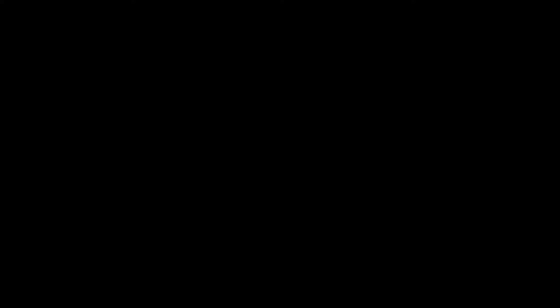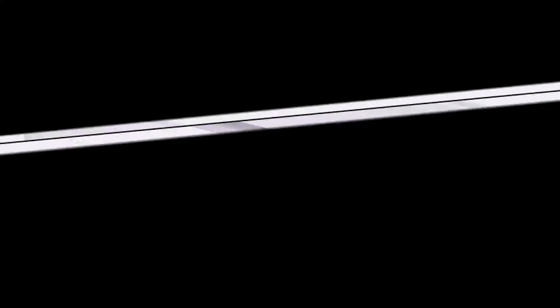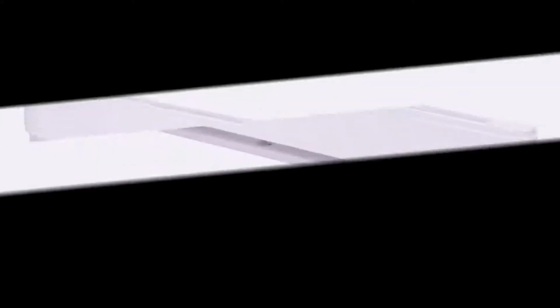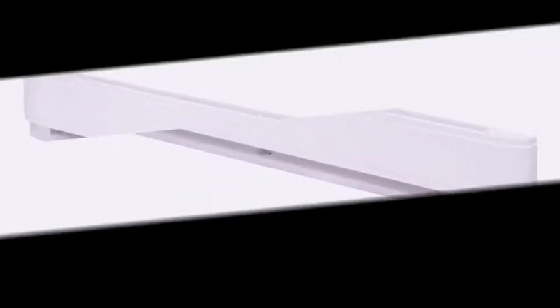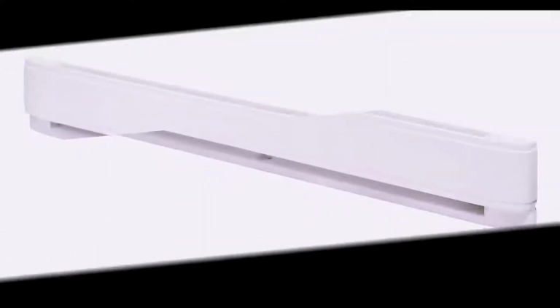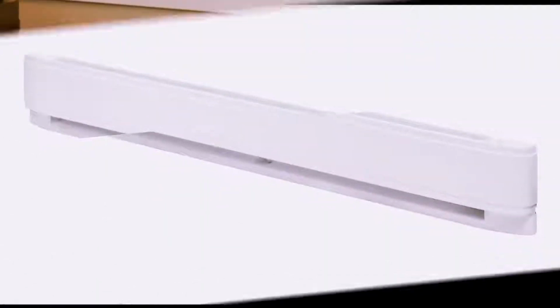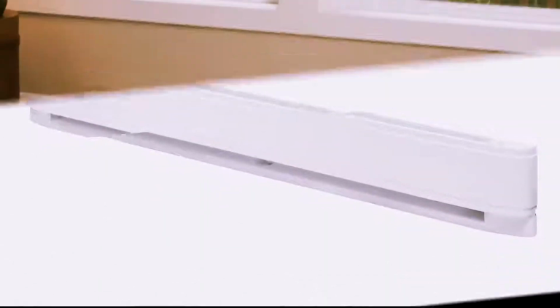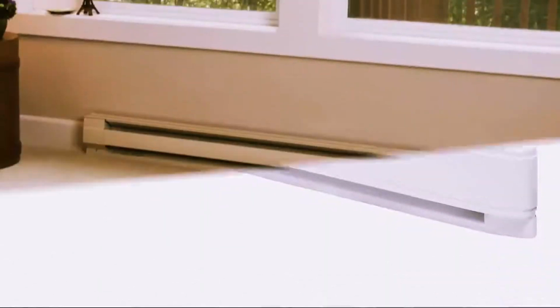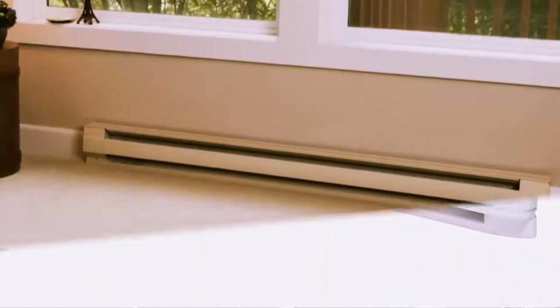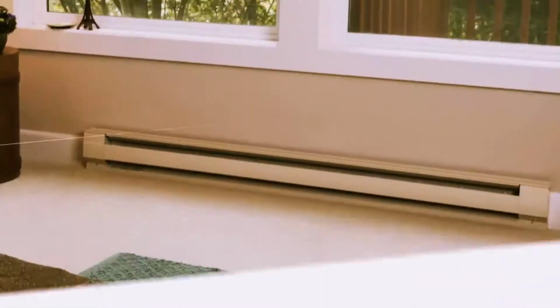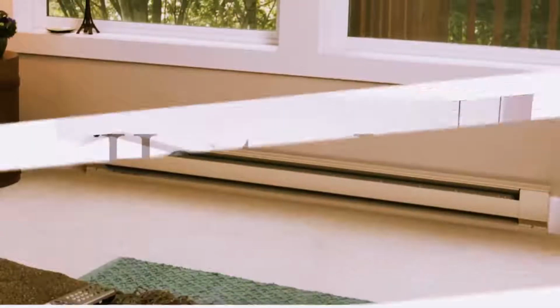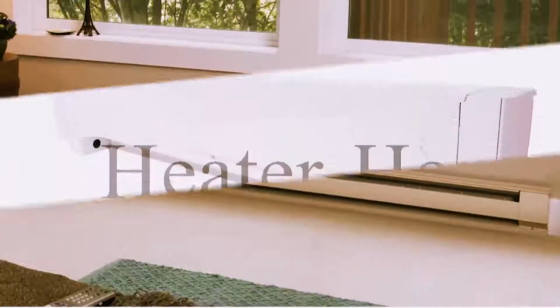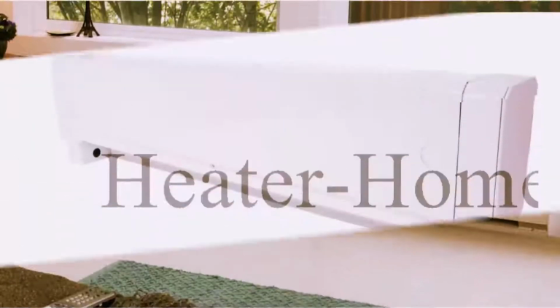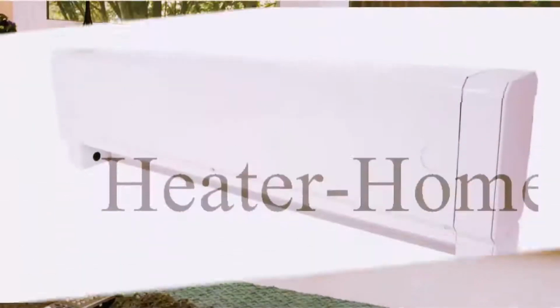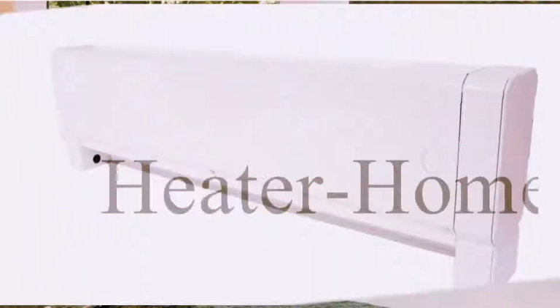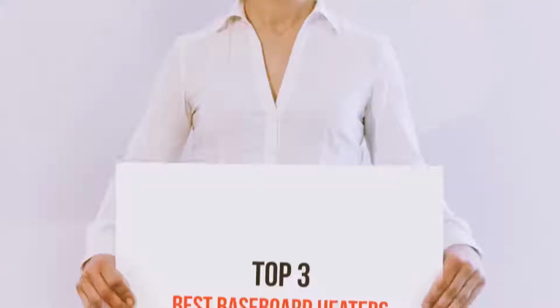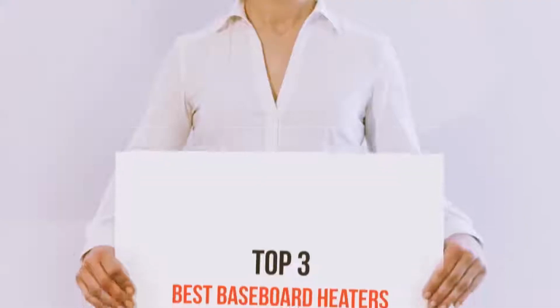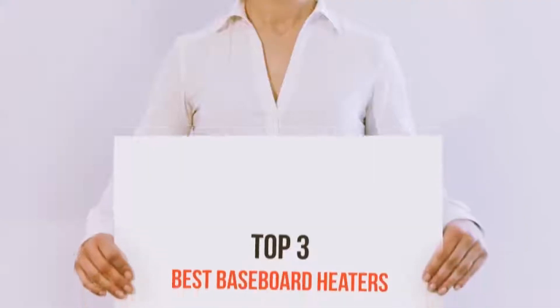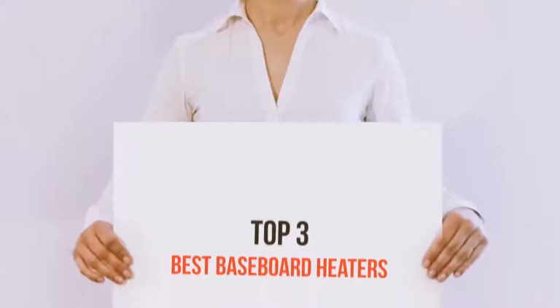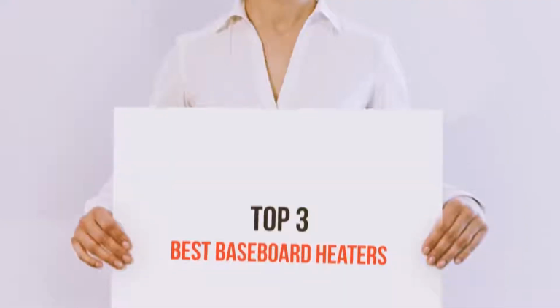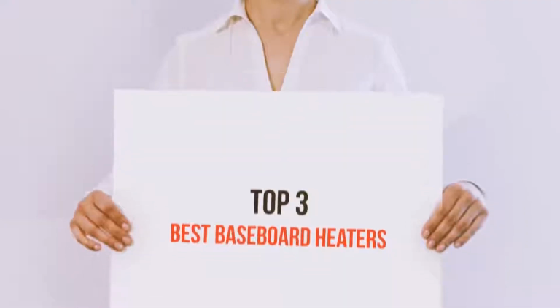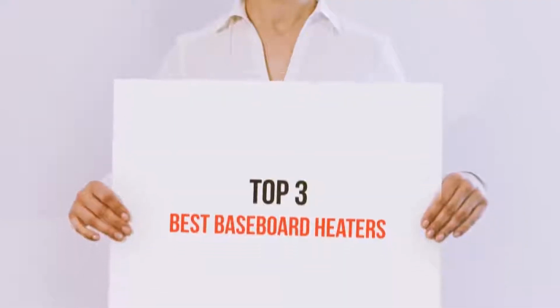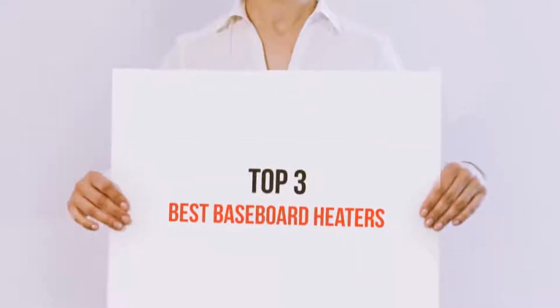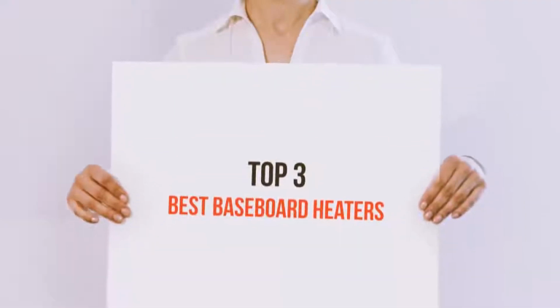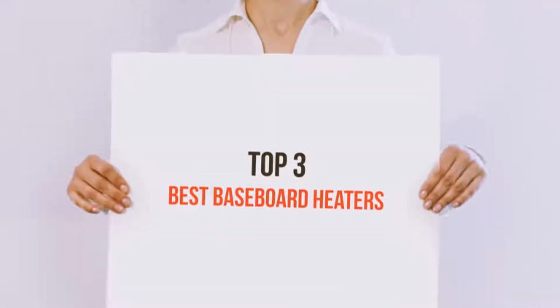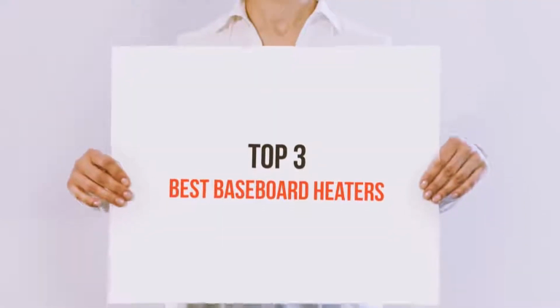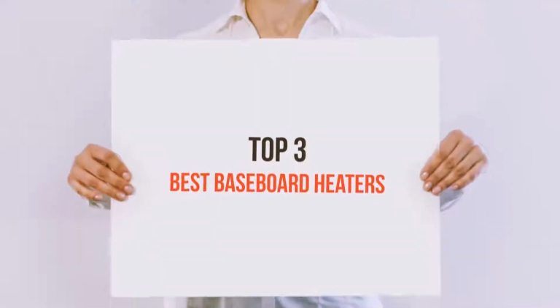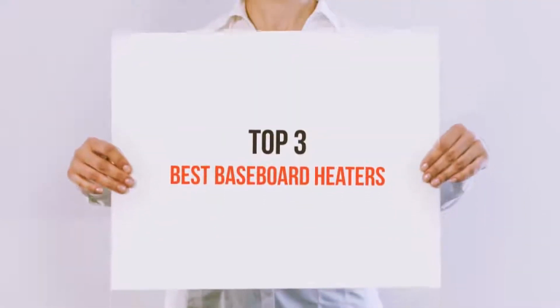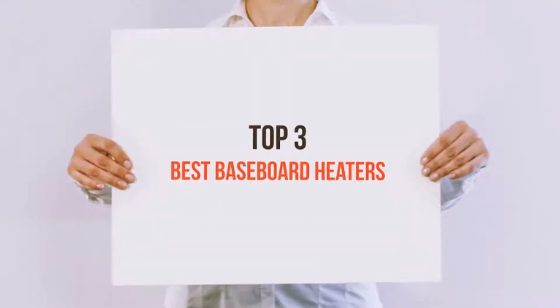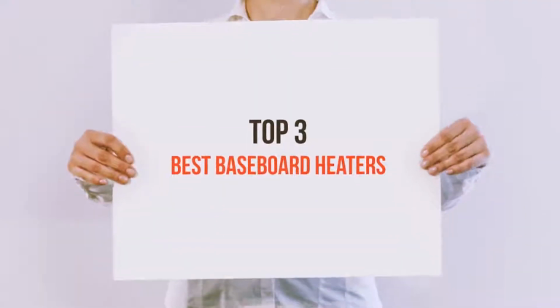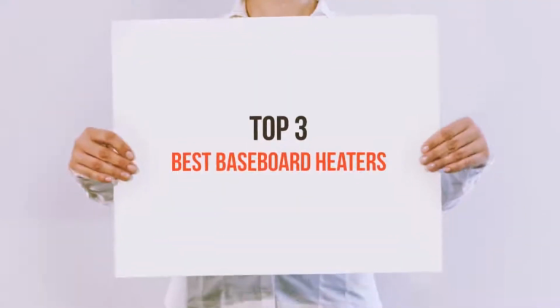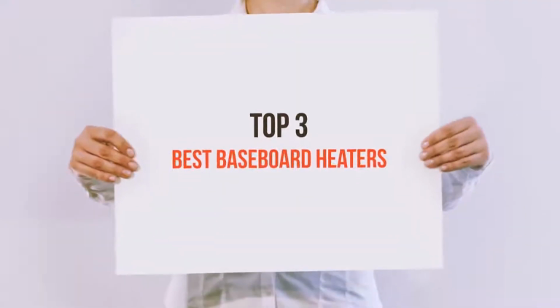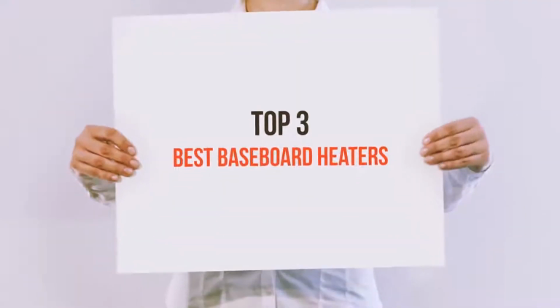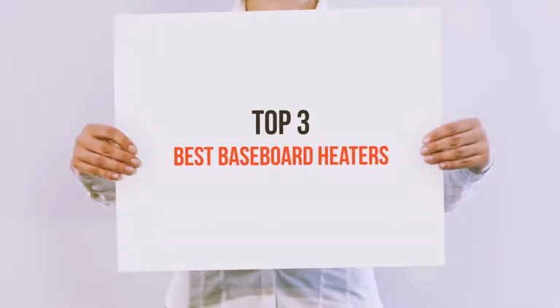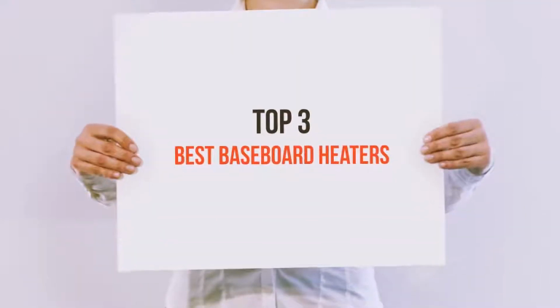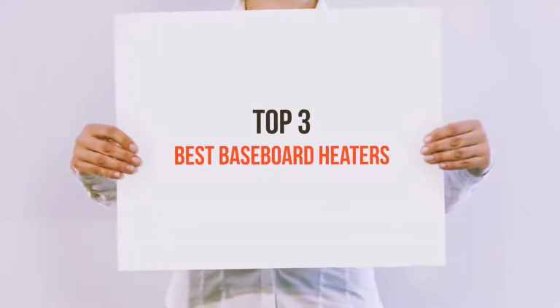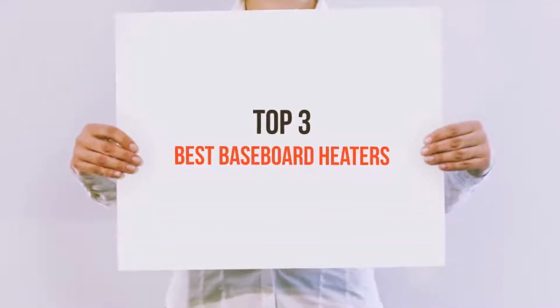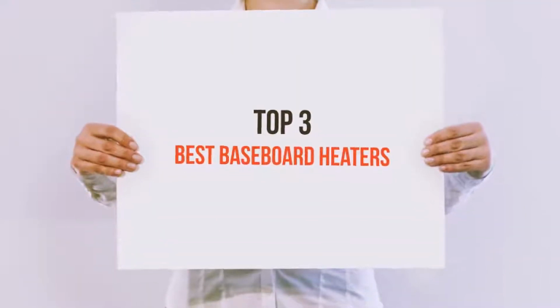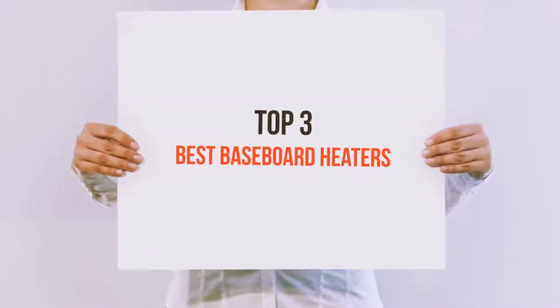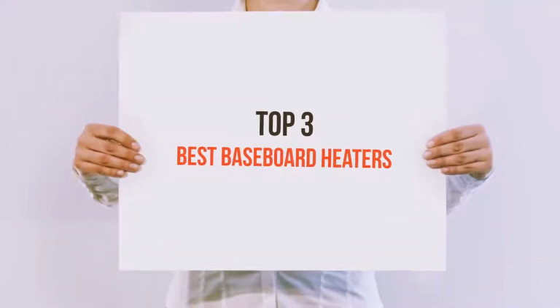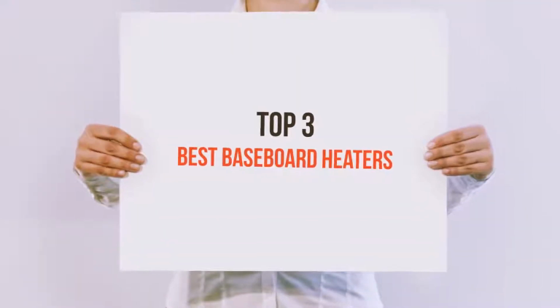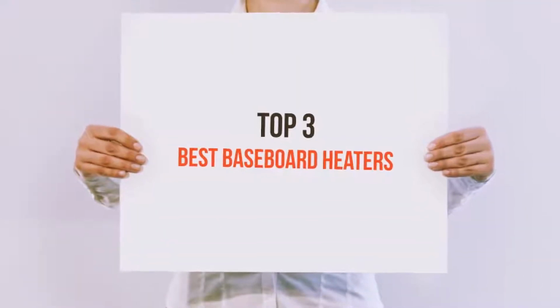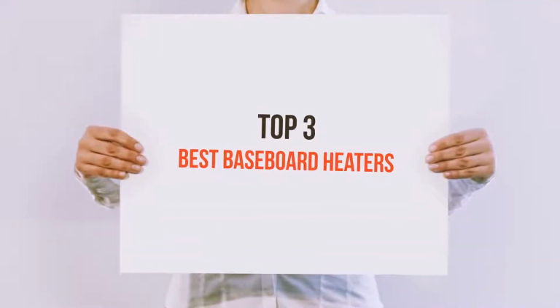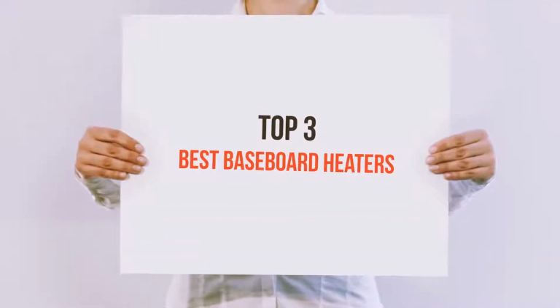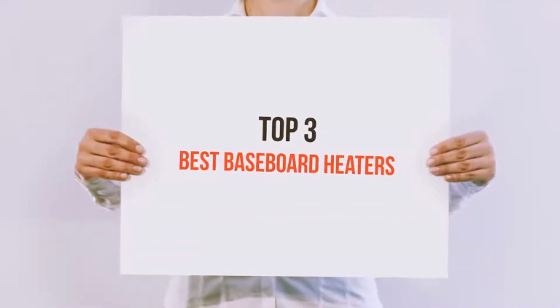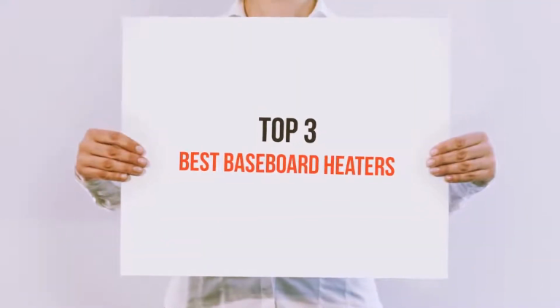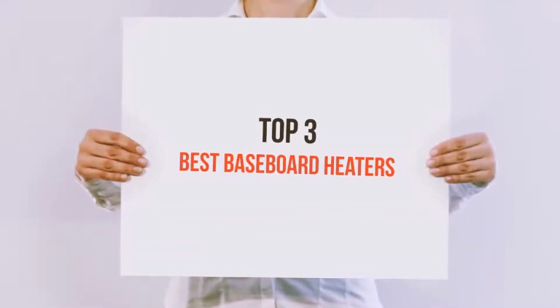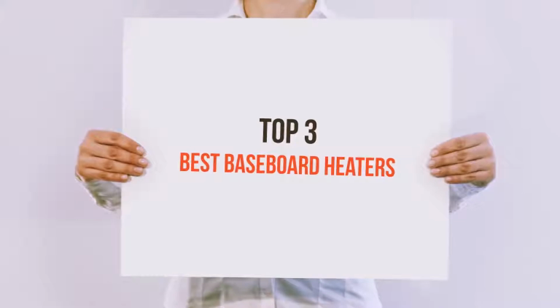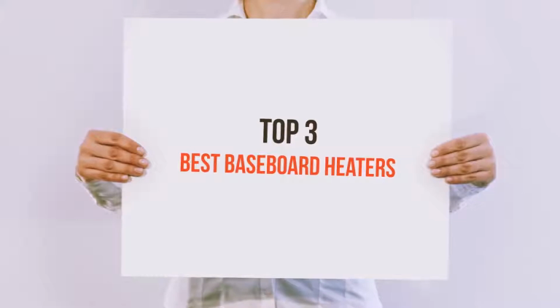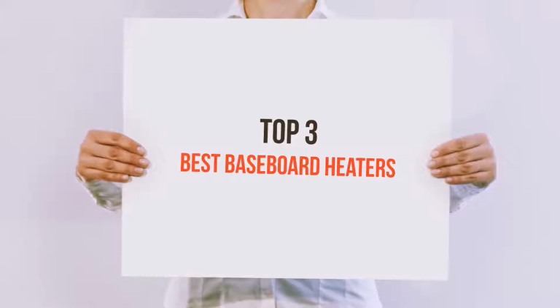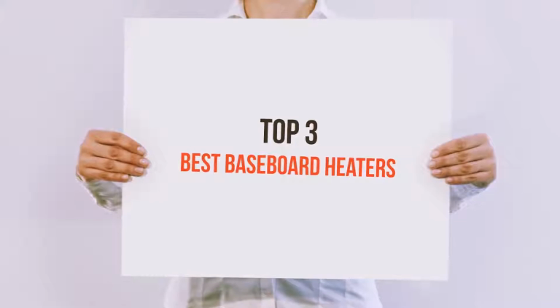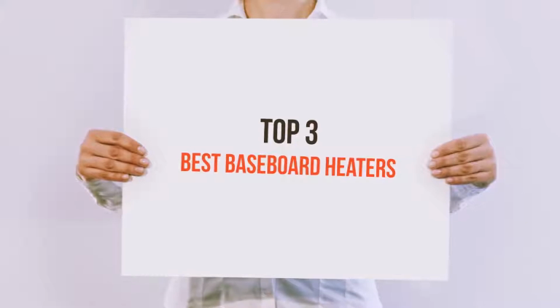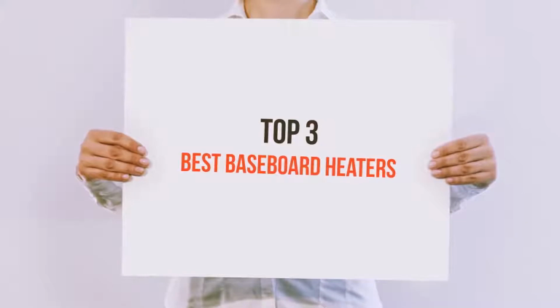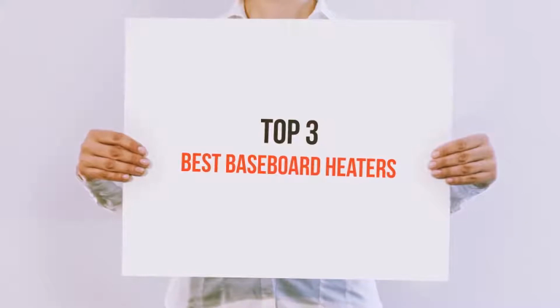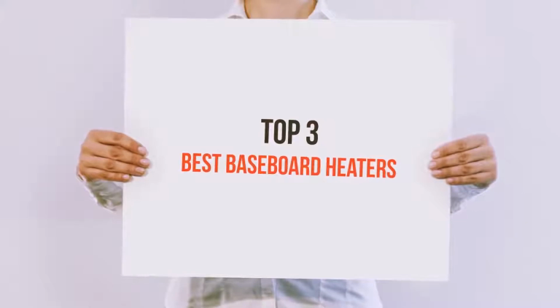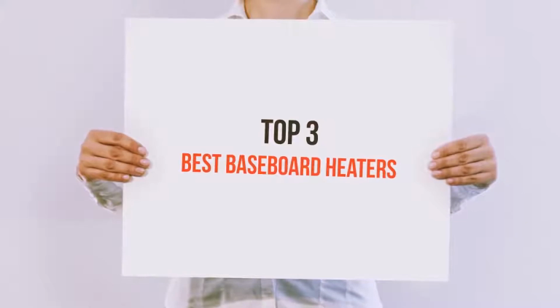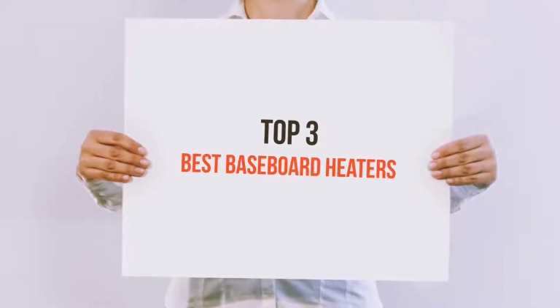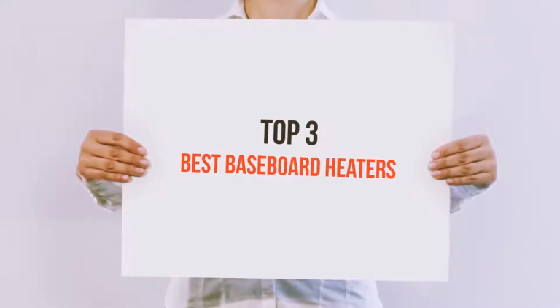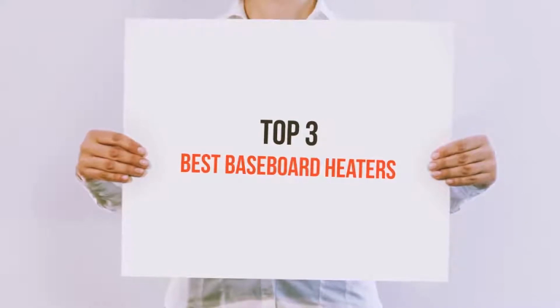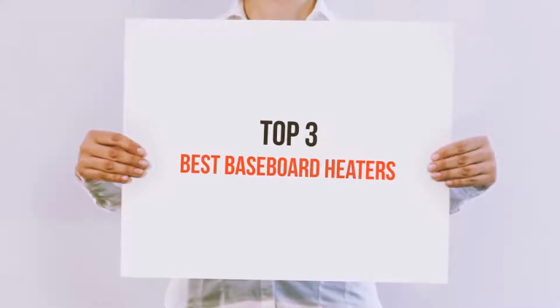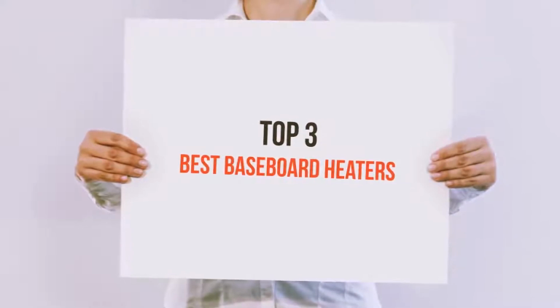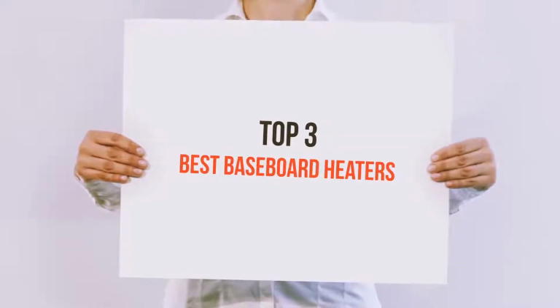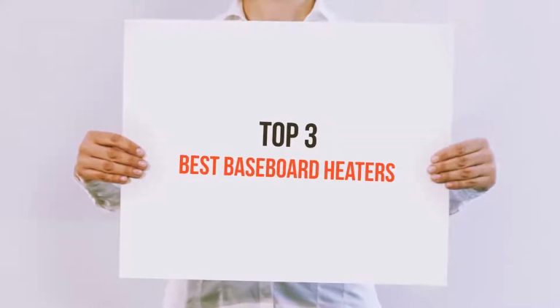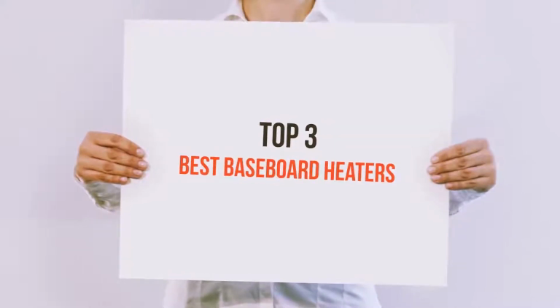Hello guys, welcome back to my channel. Today I'm gonna talk about the top 3 best baseboard heaters.